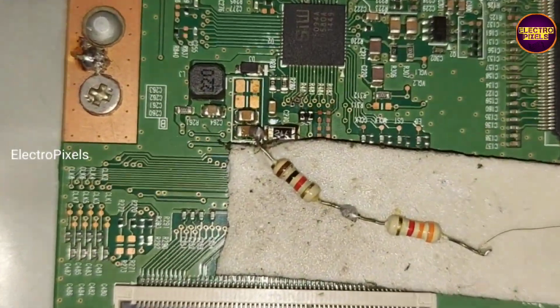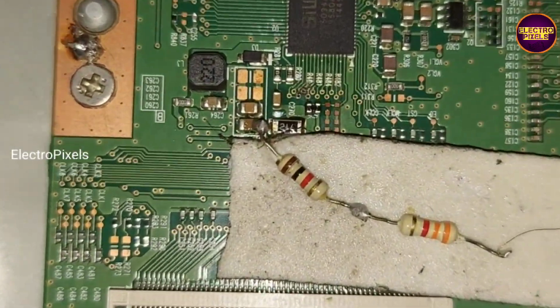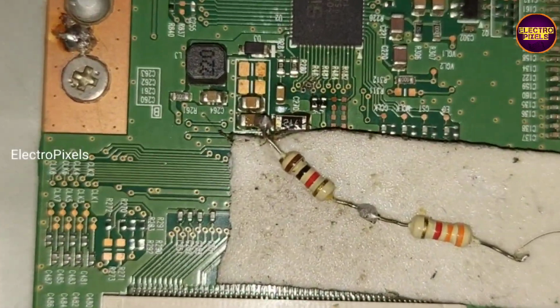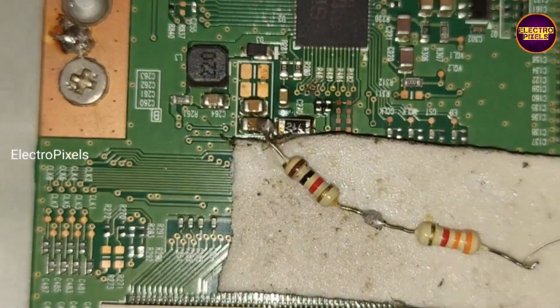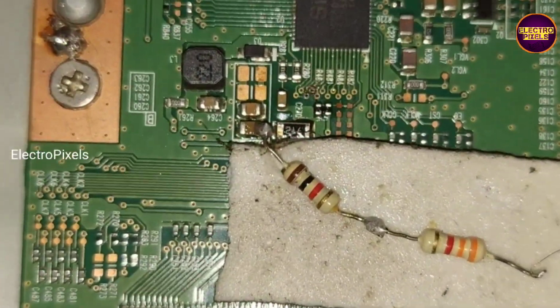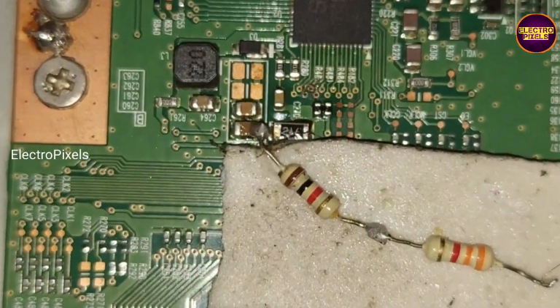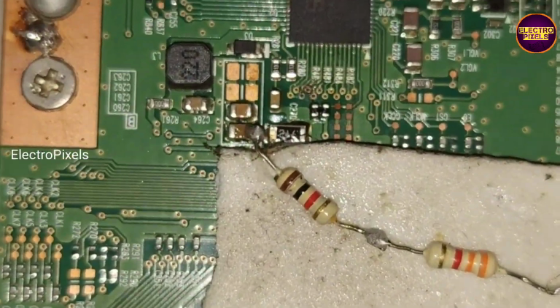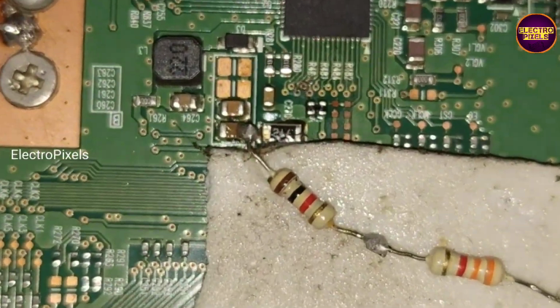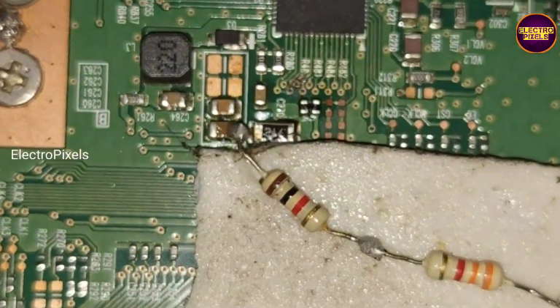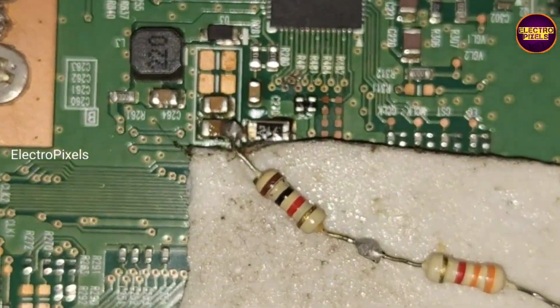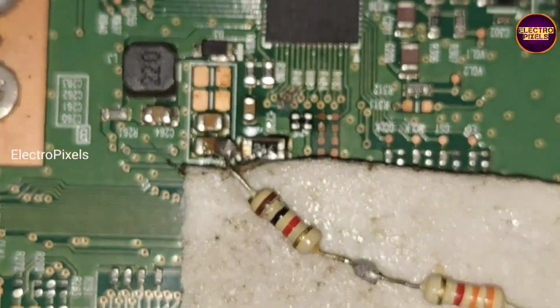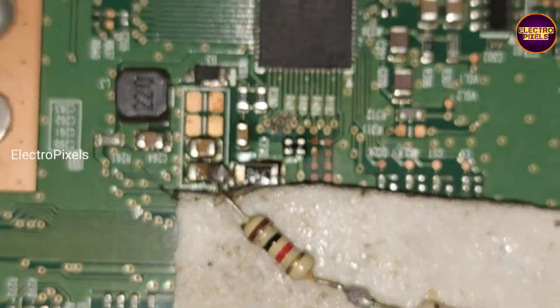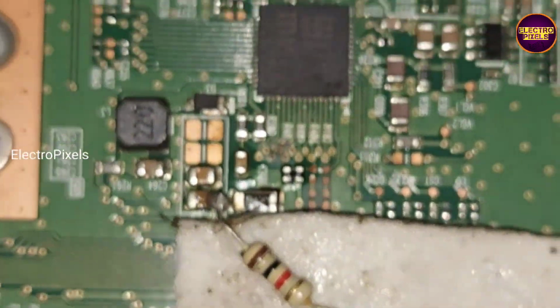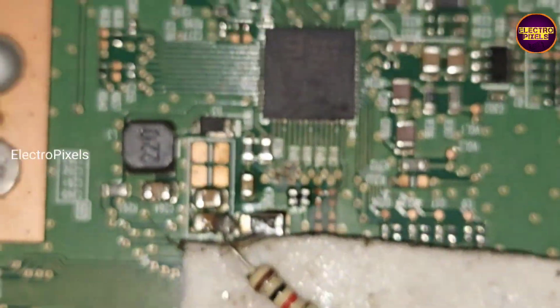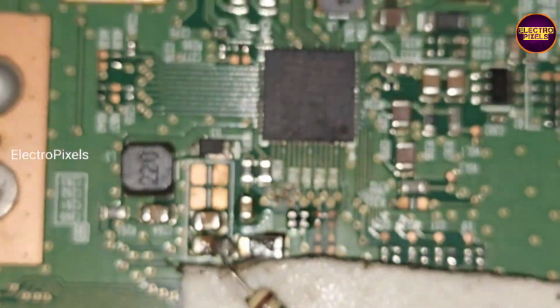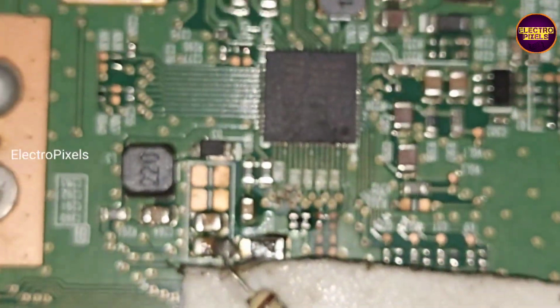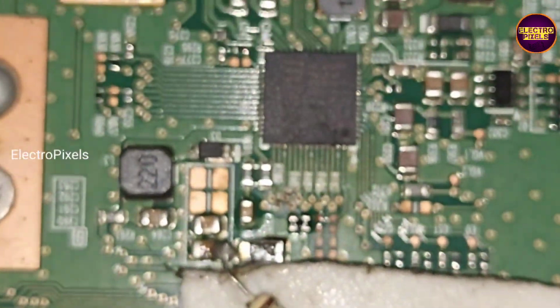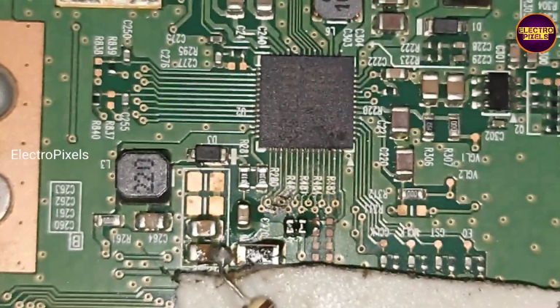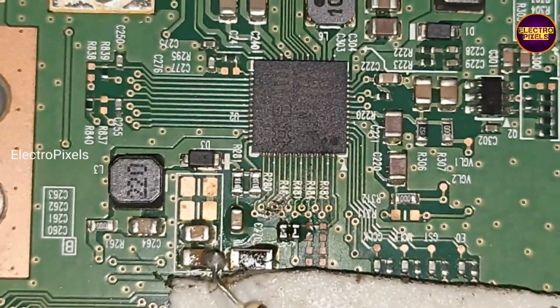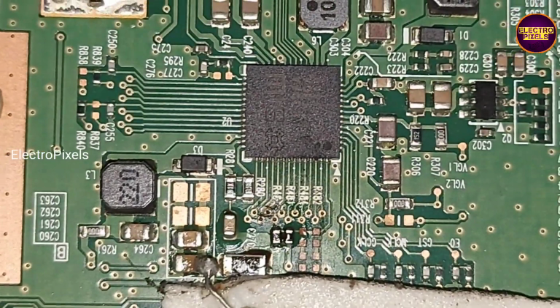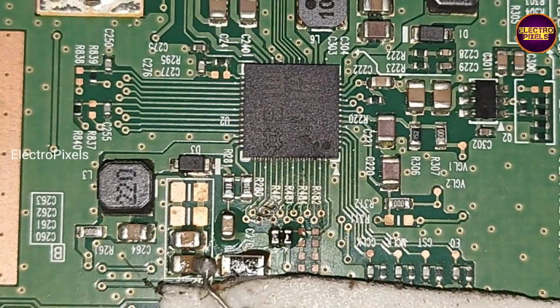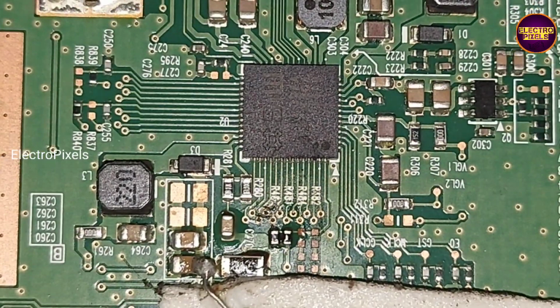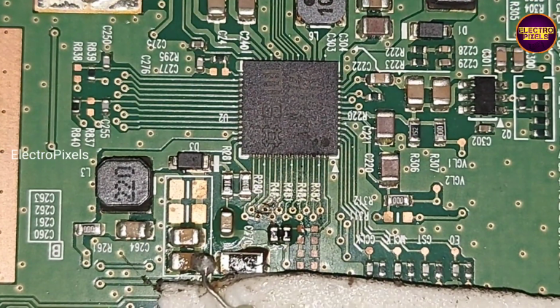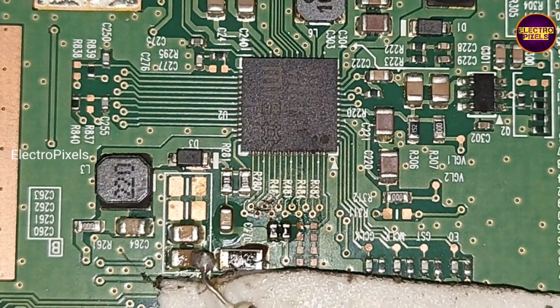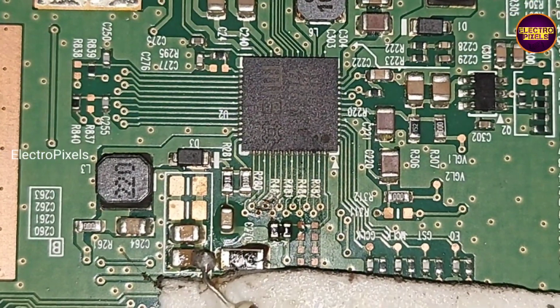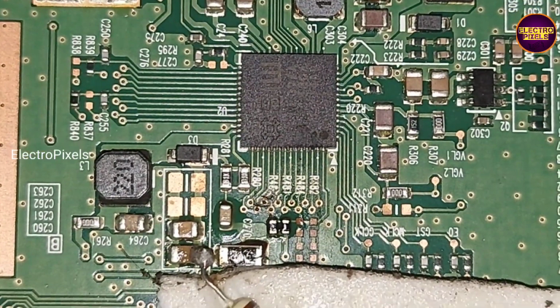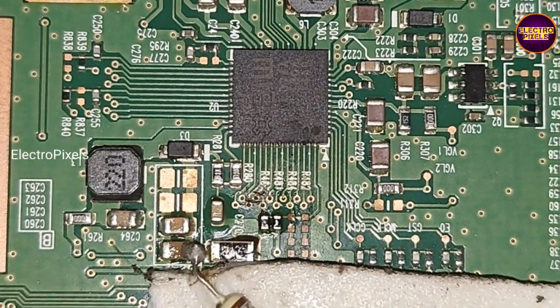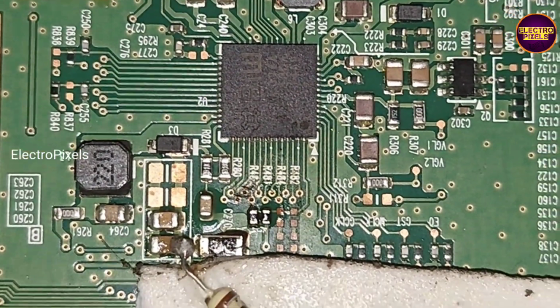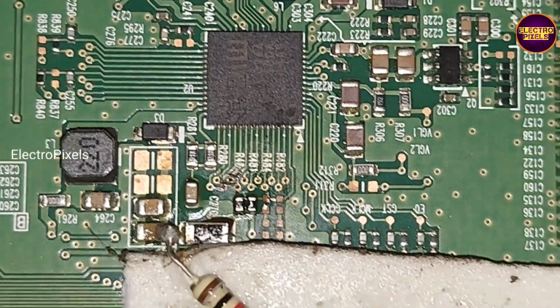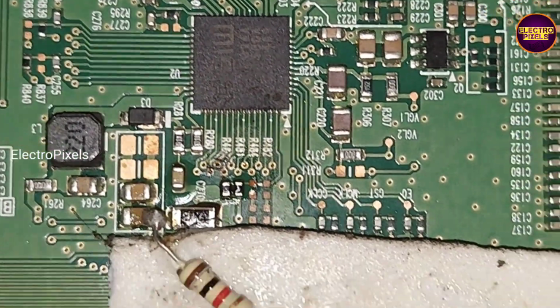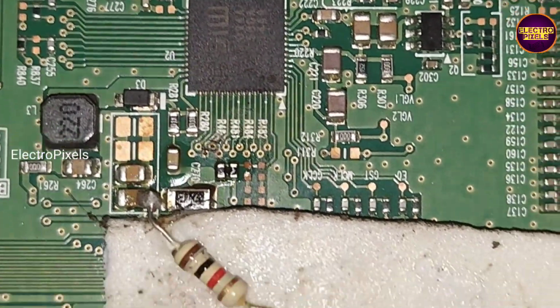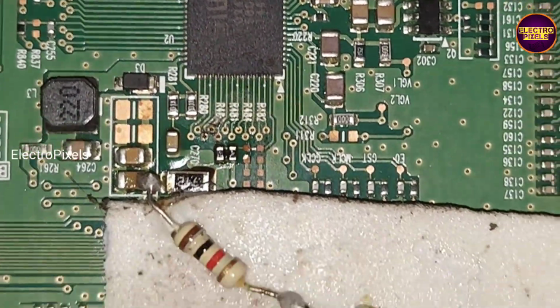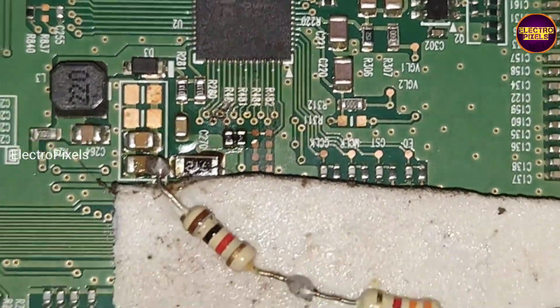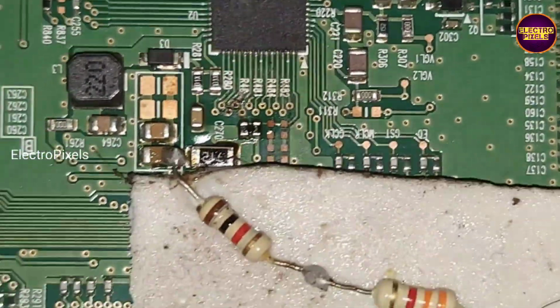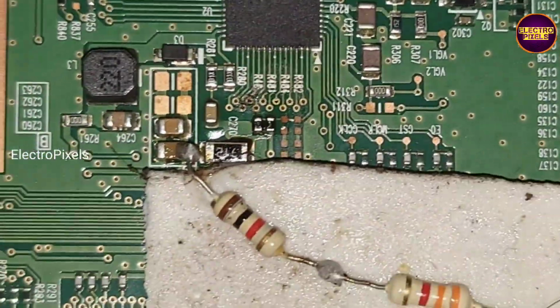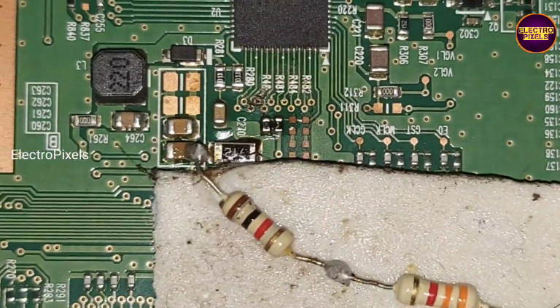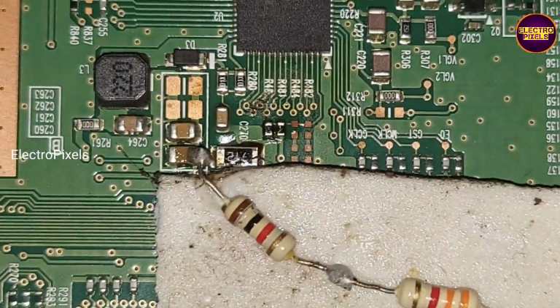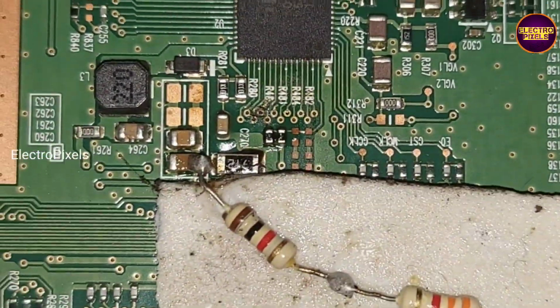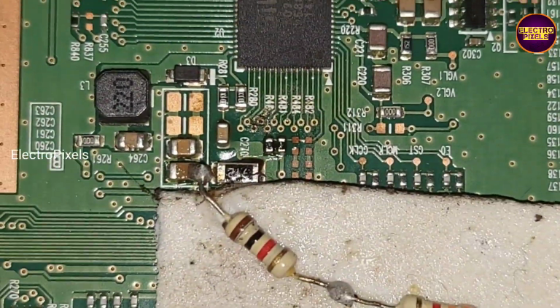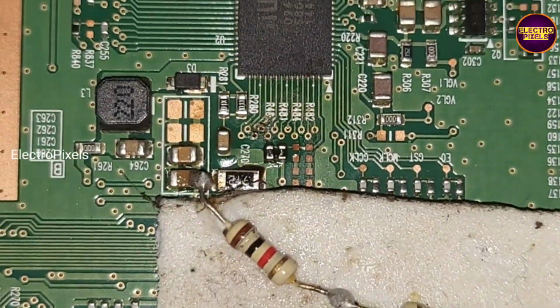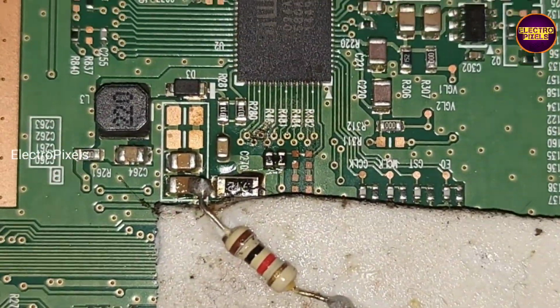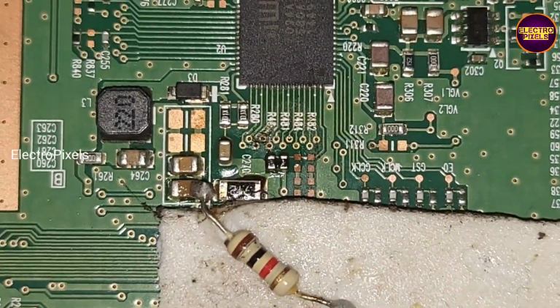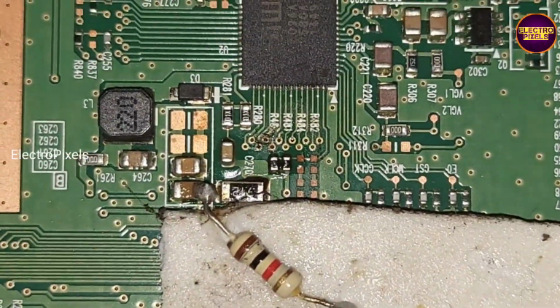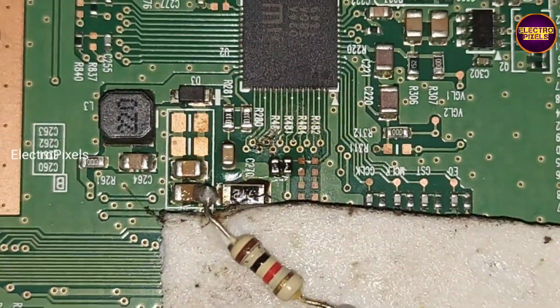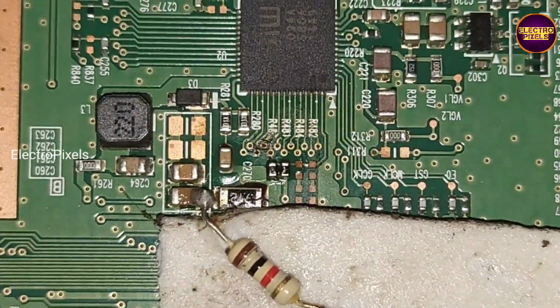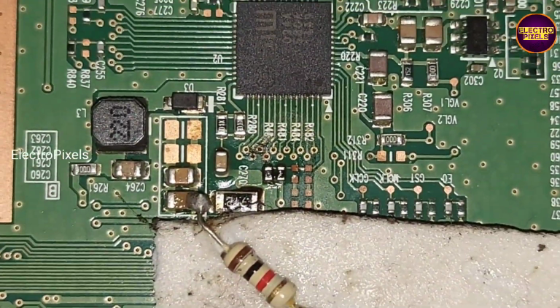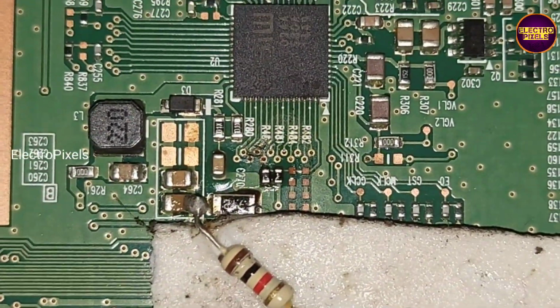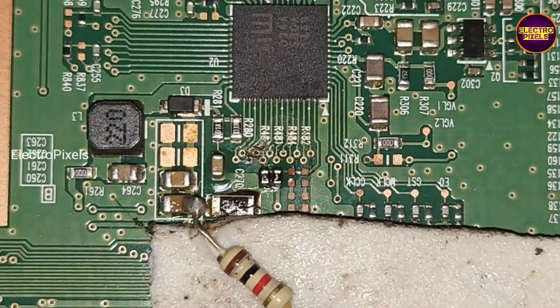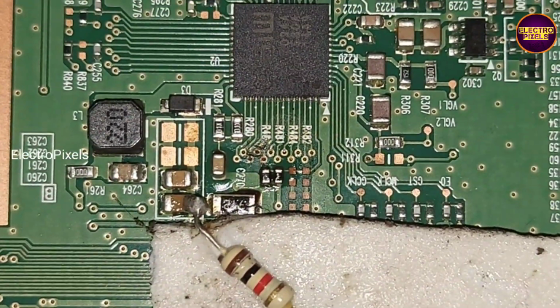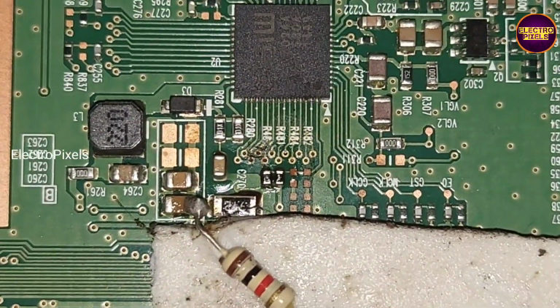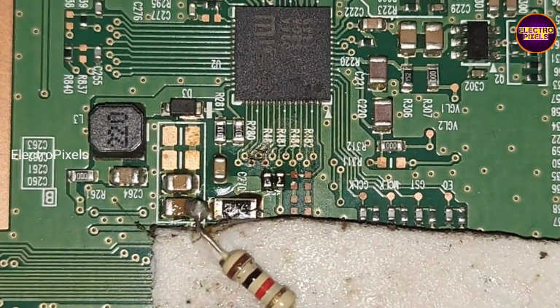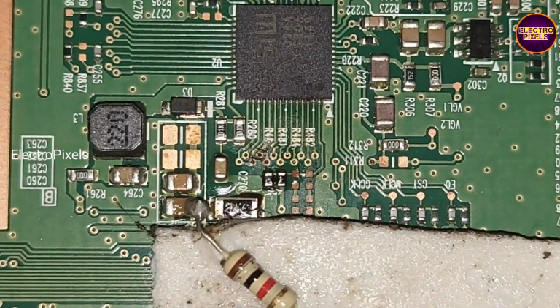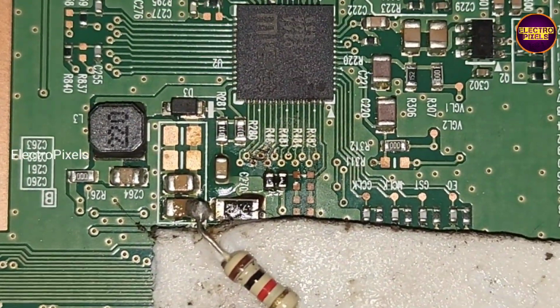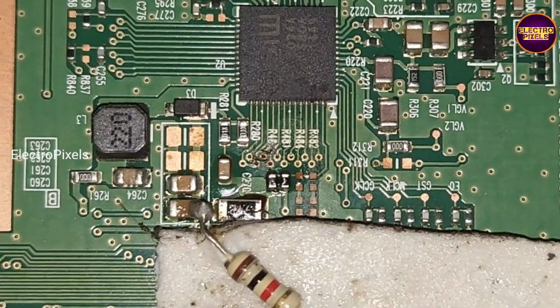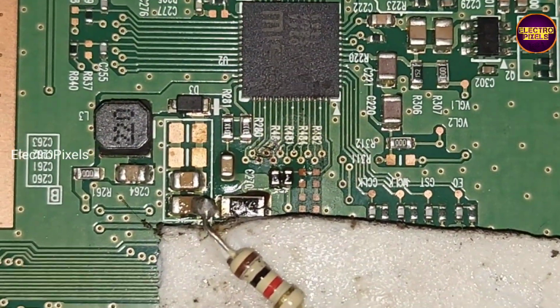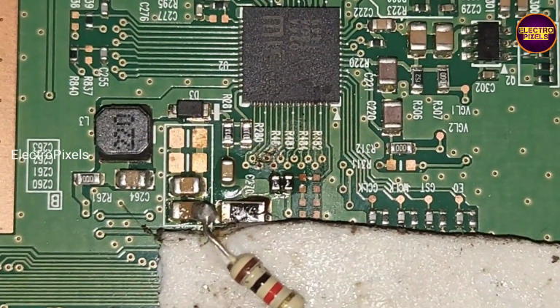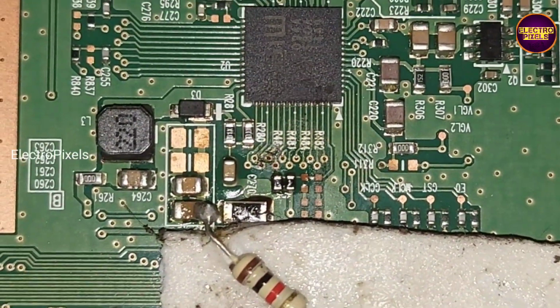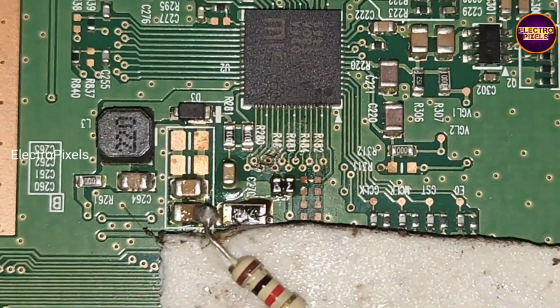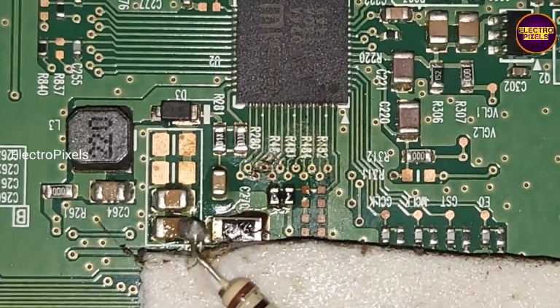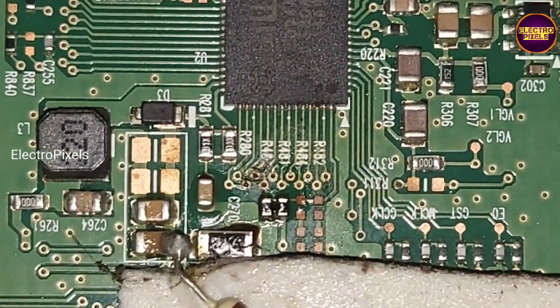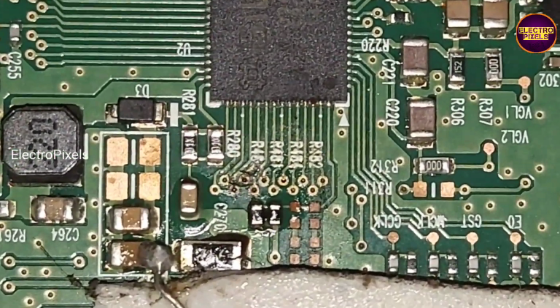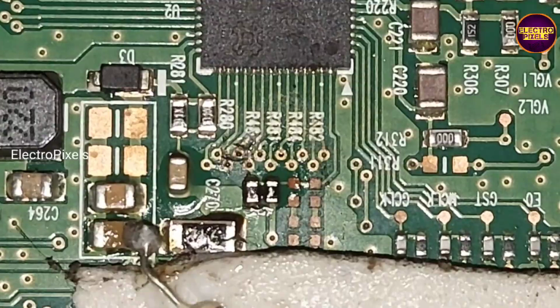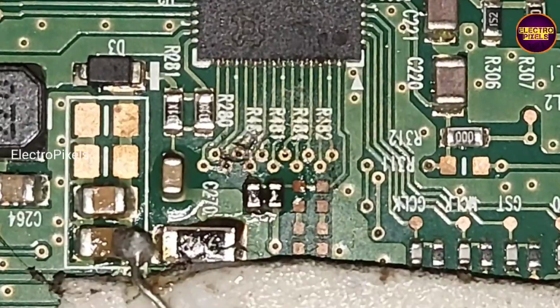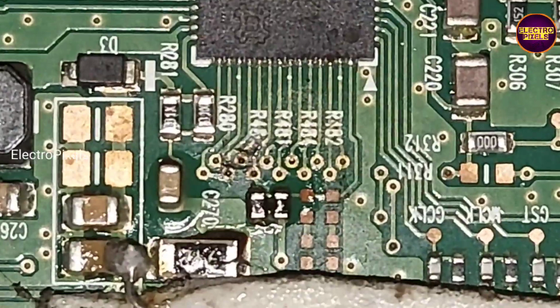In this TV, the fault is a double image along with a picture freezing issue. To solve this issue, we implemented the level shifter IC modification method.